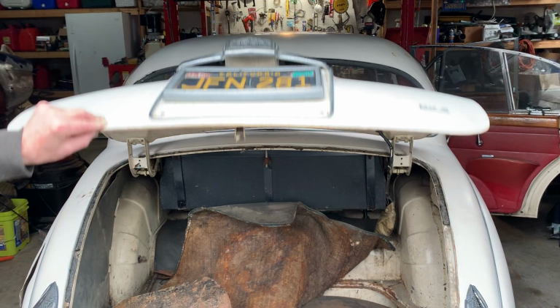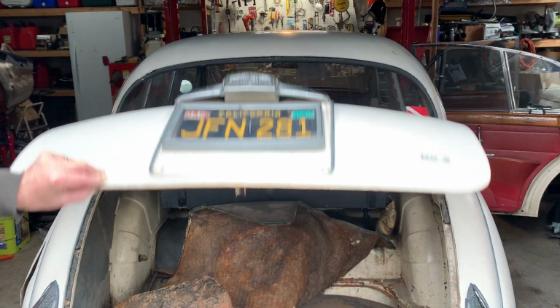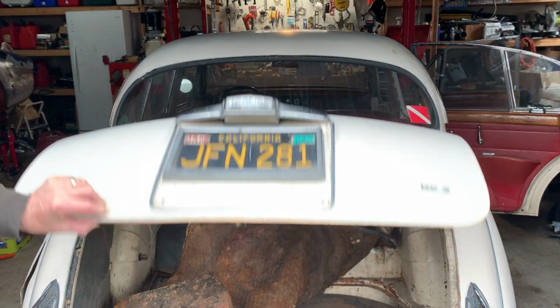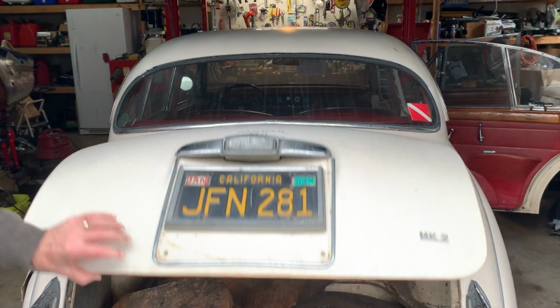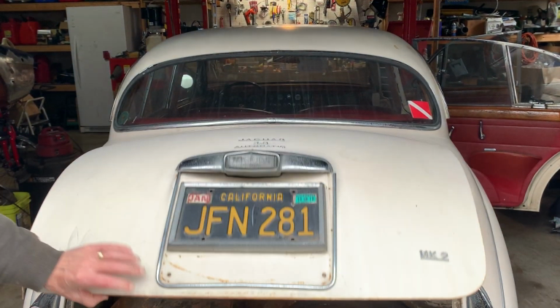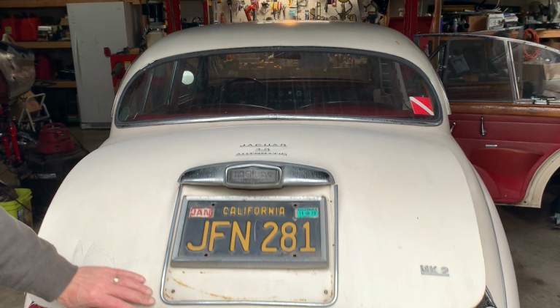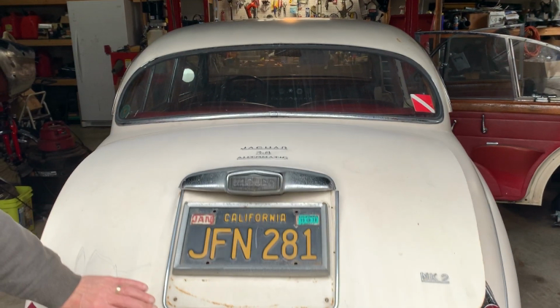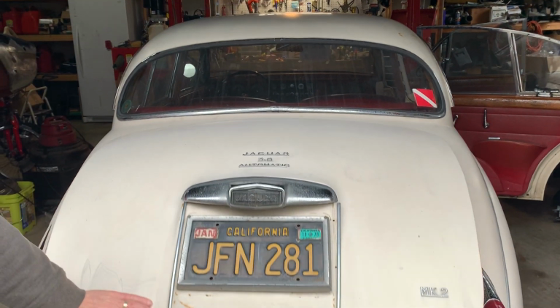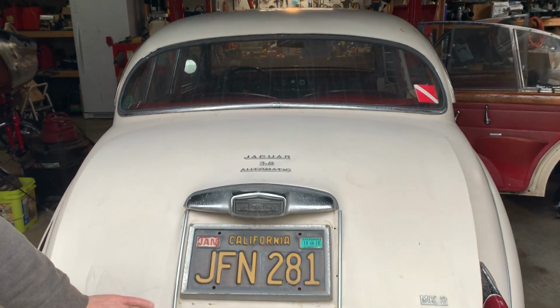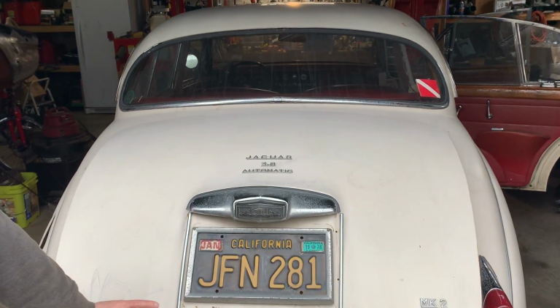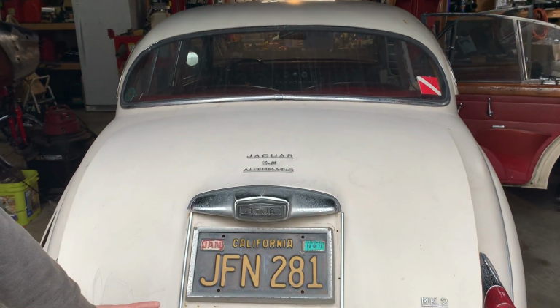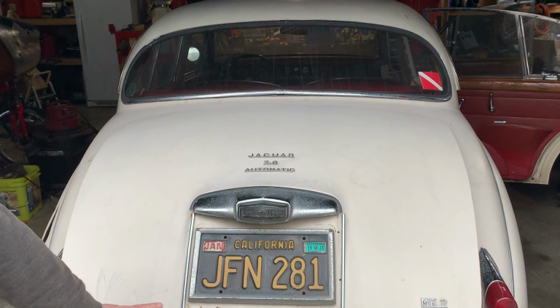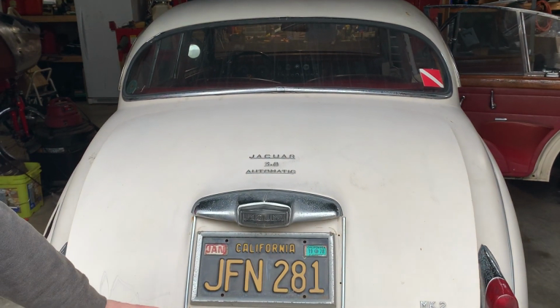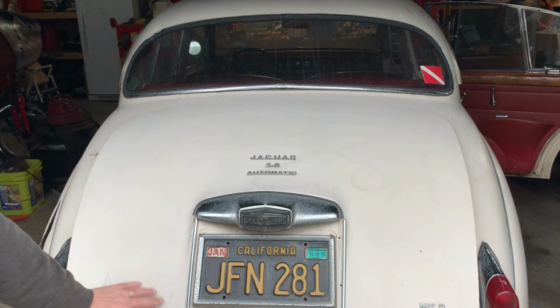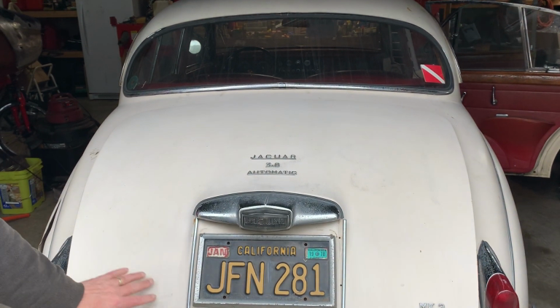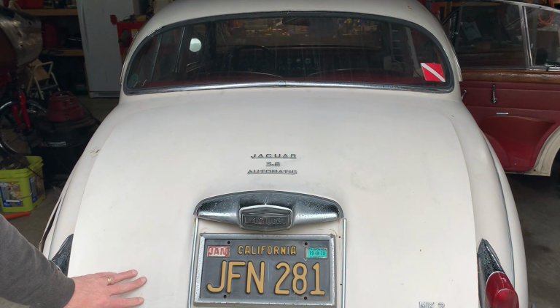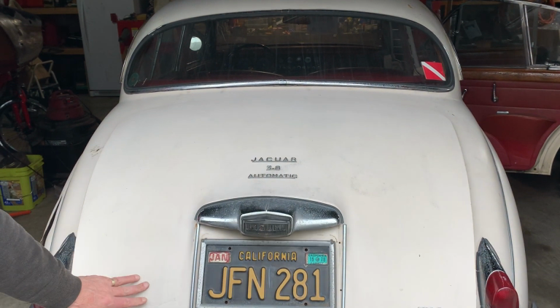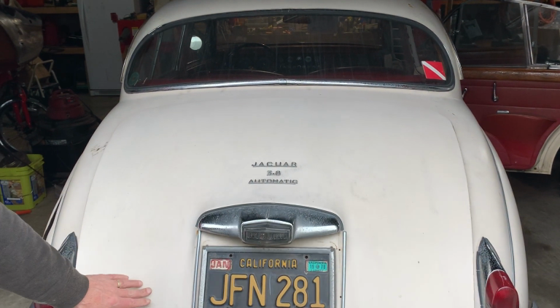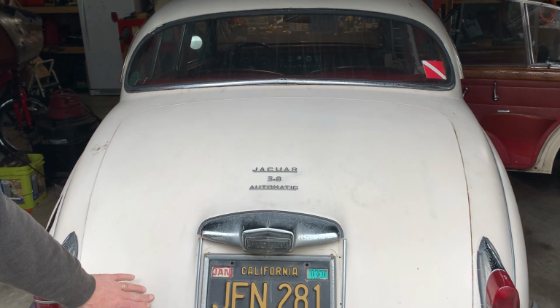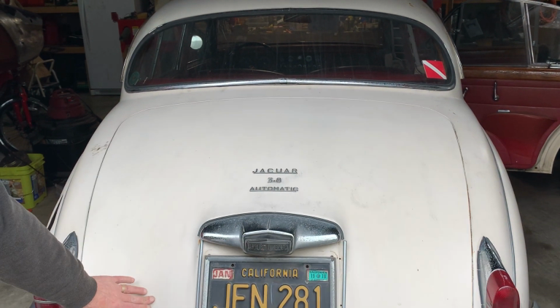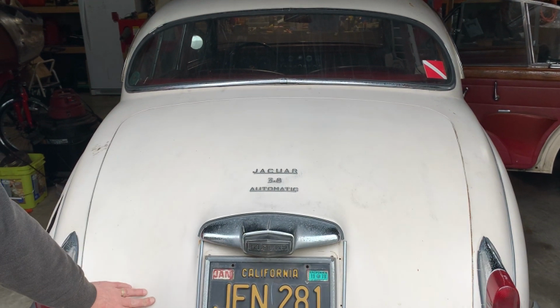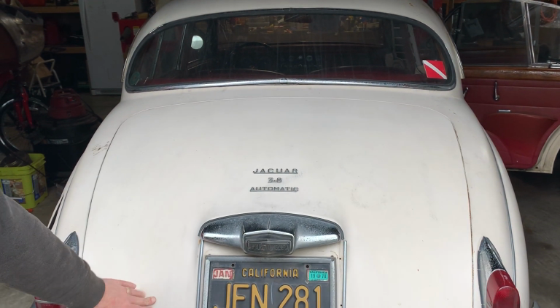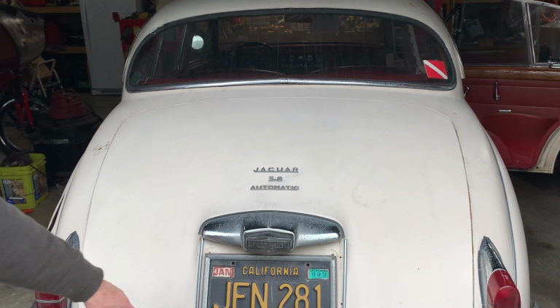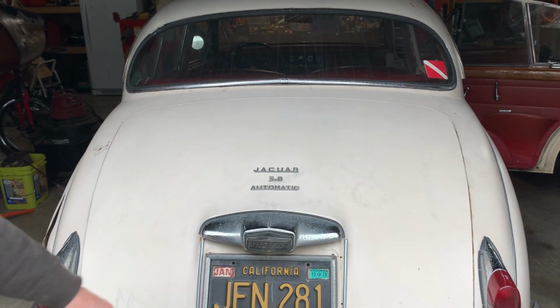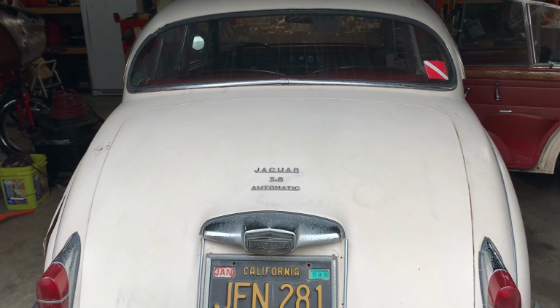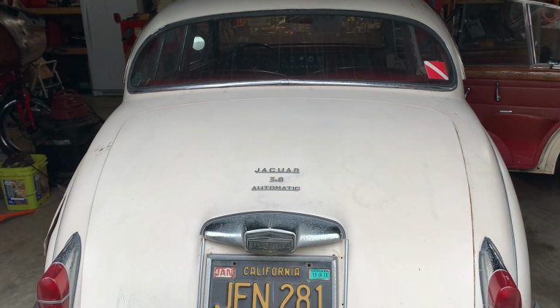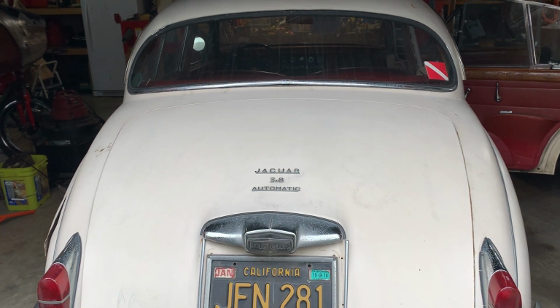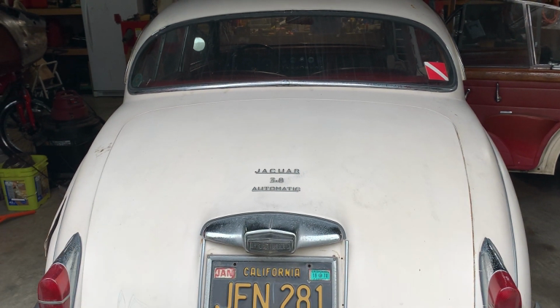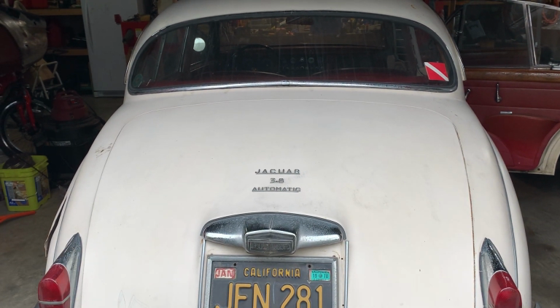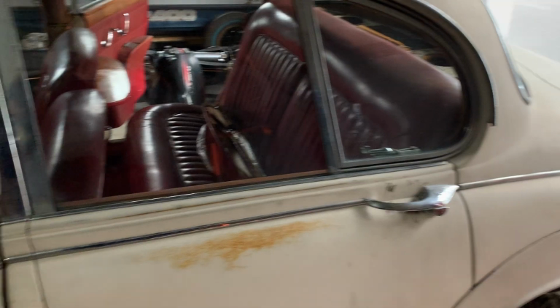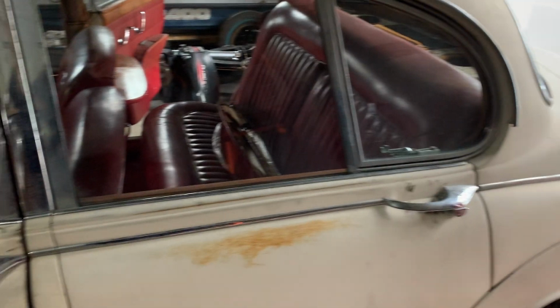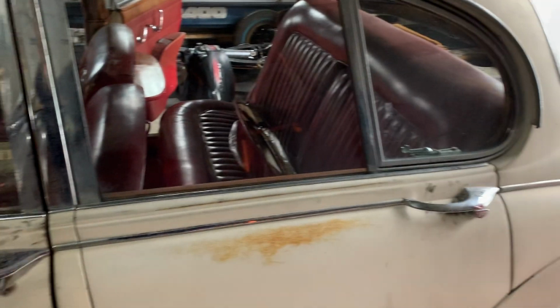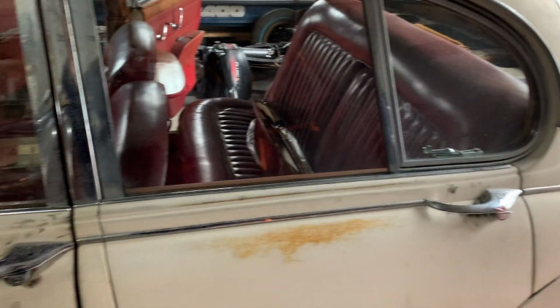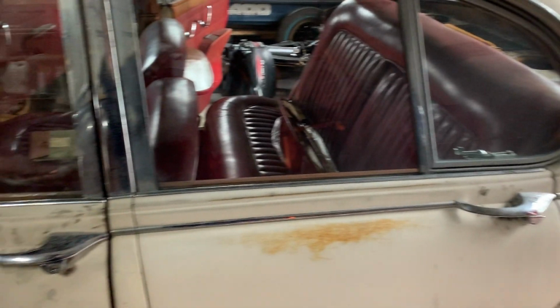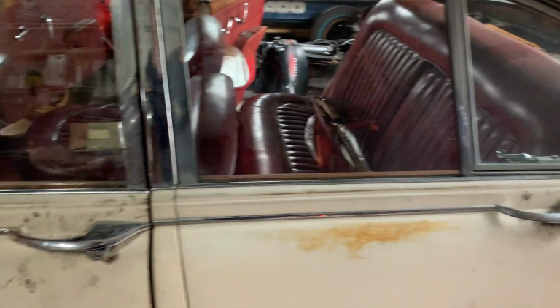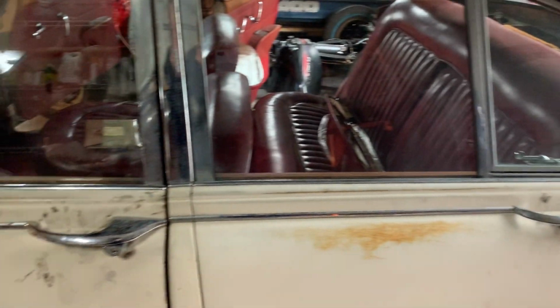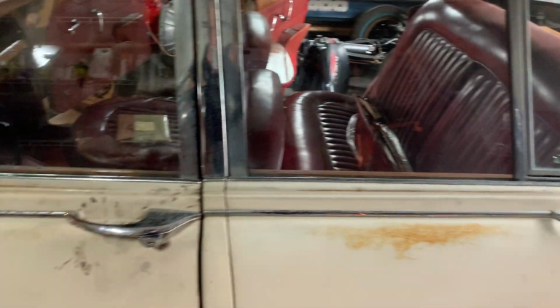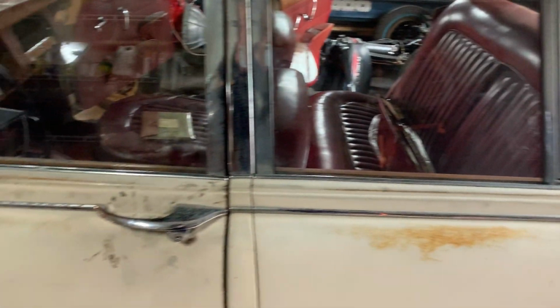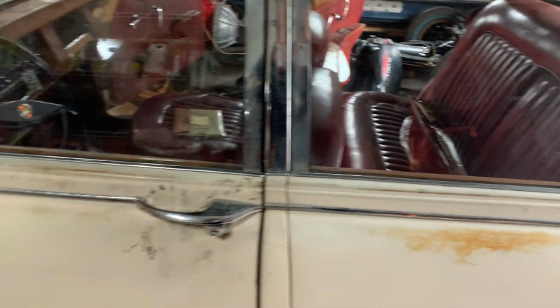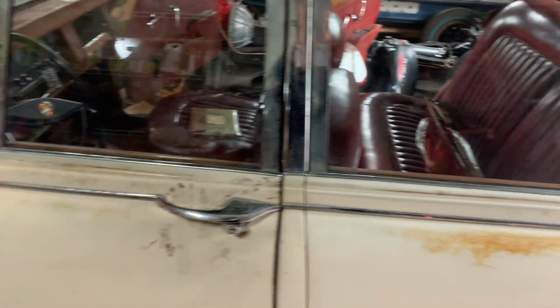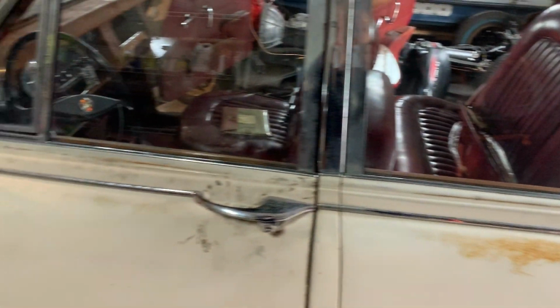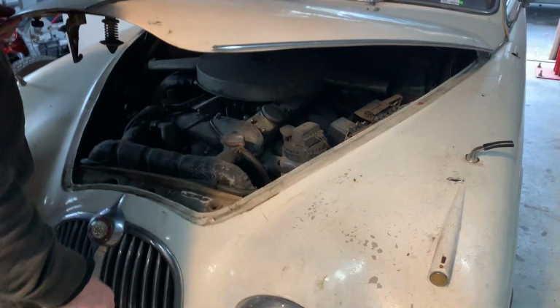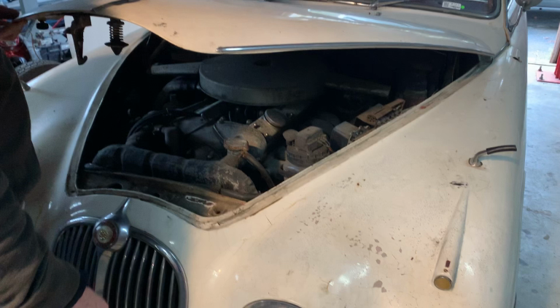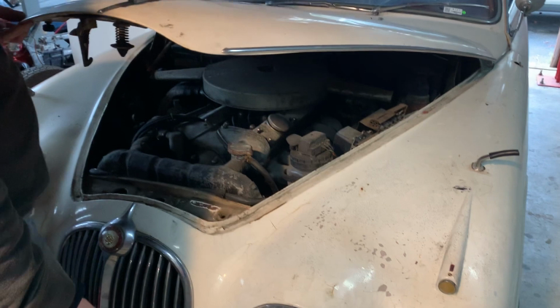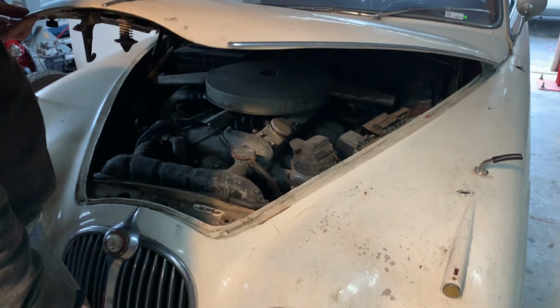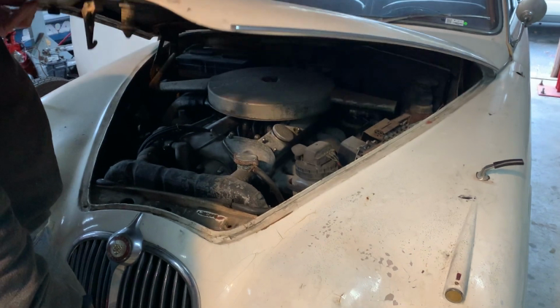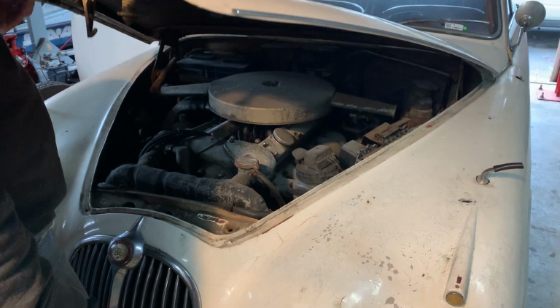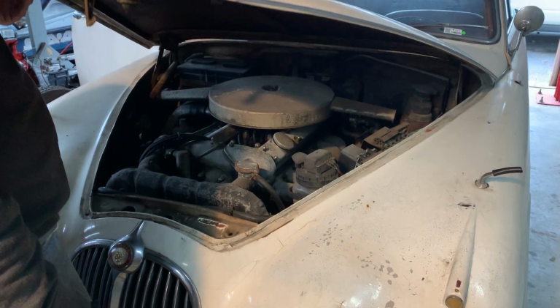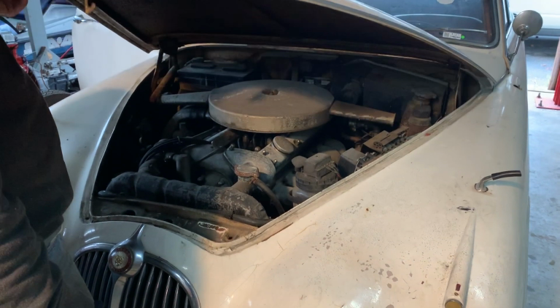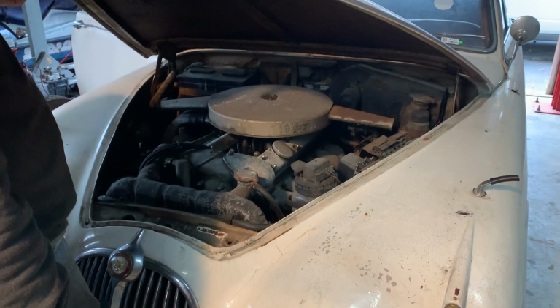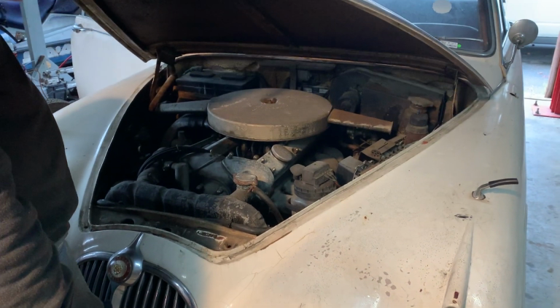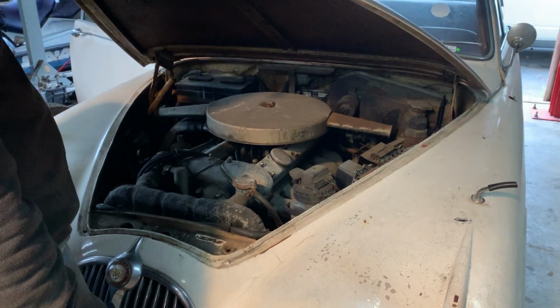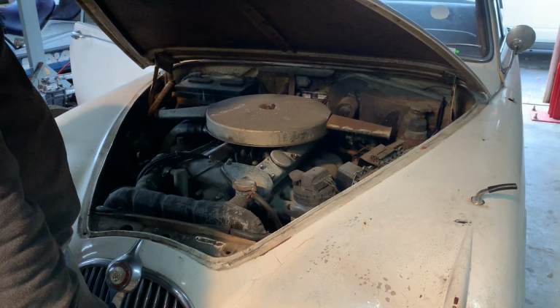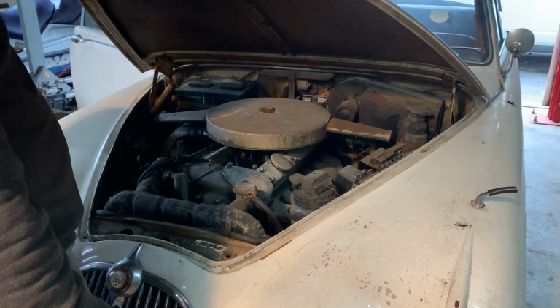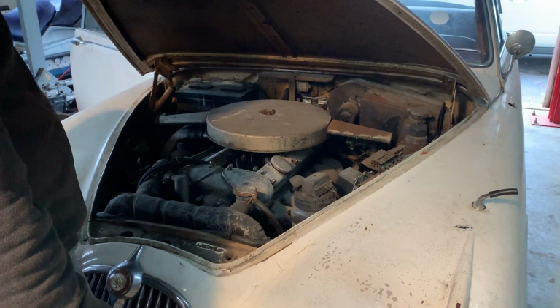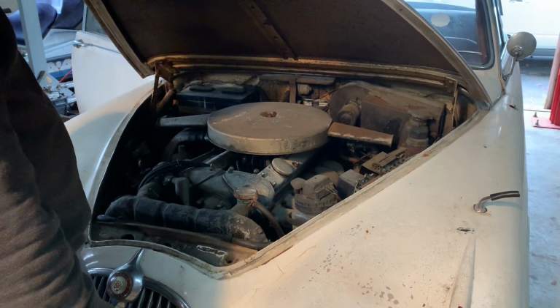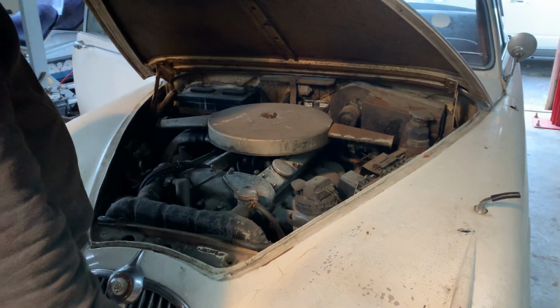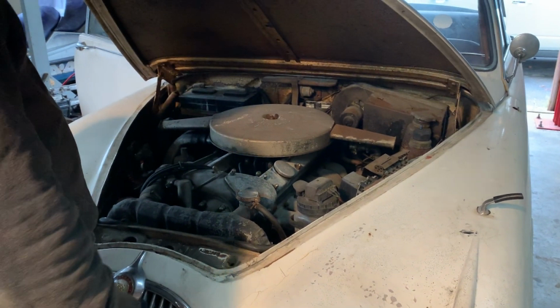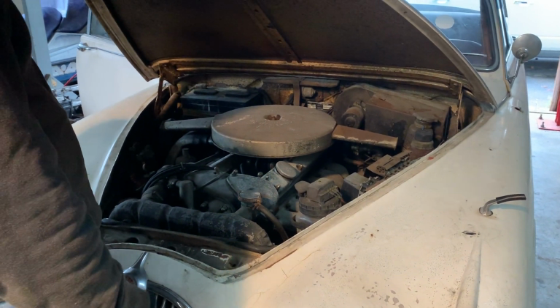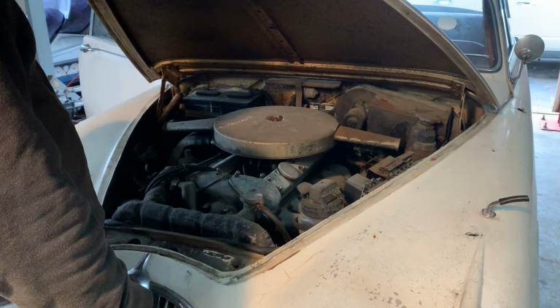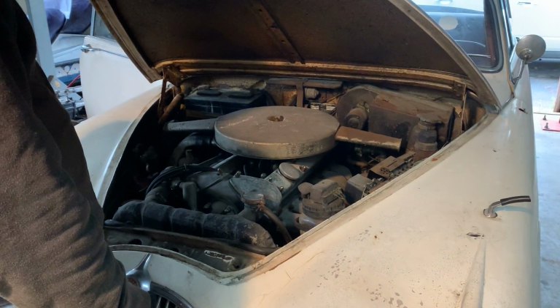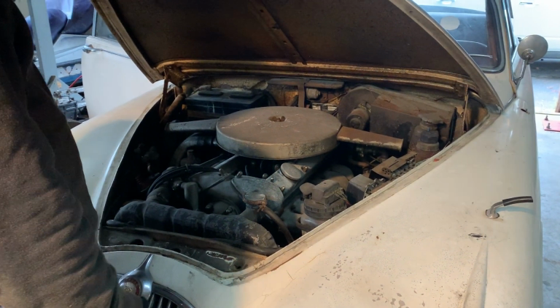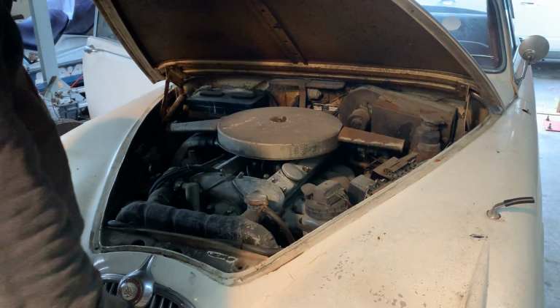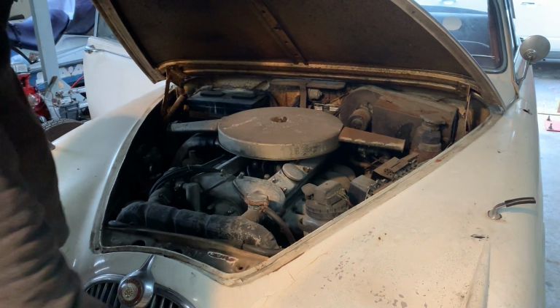This means that the restoration is mechanical and cosmetic only. I've broken up the restoration into four episodes: the engine, the suspension, the engine bay, and interior and paint. This video focuses on the front and rear suspension.